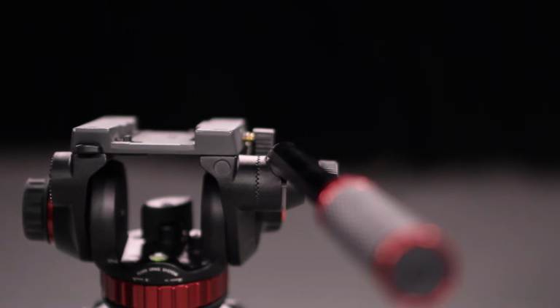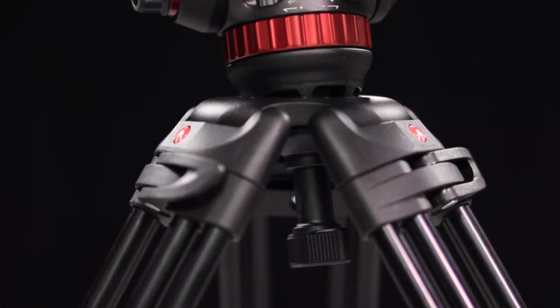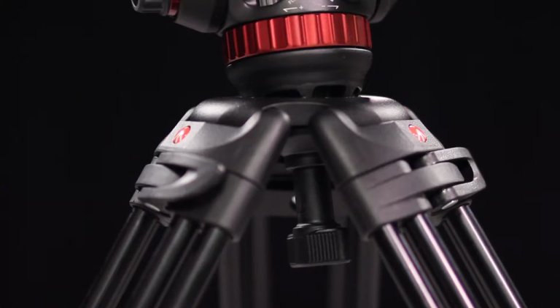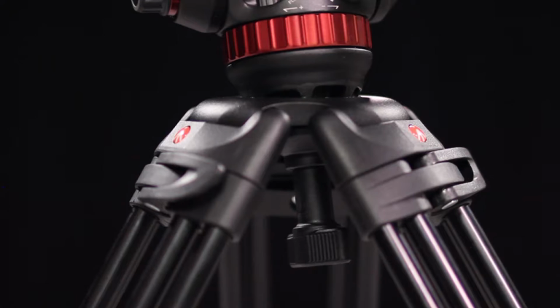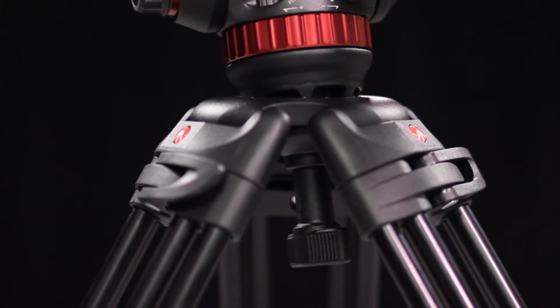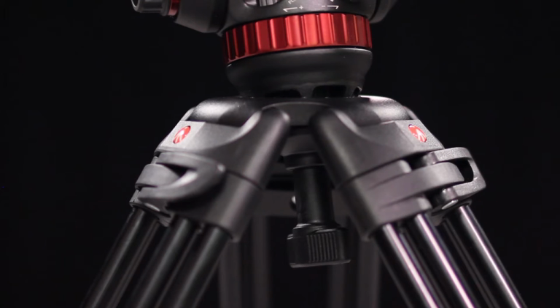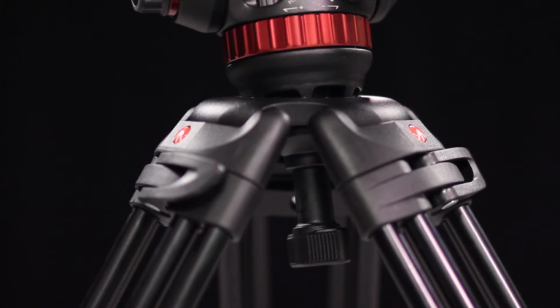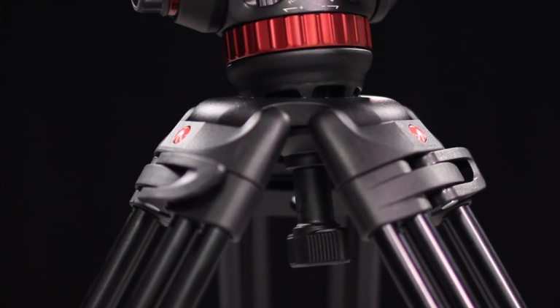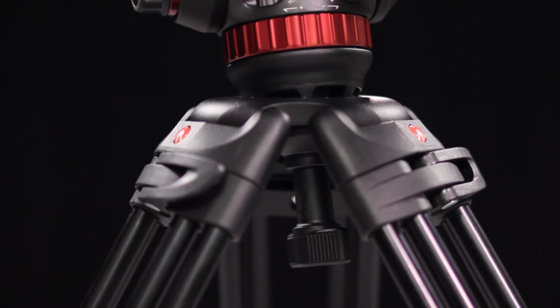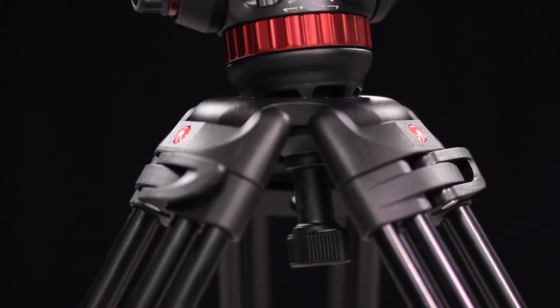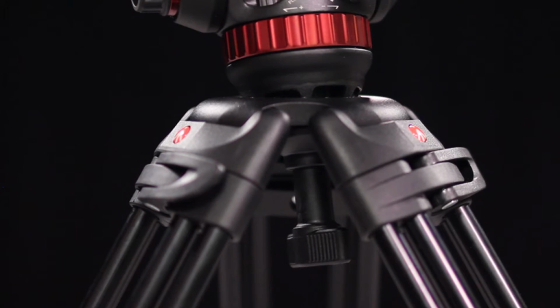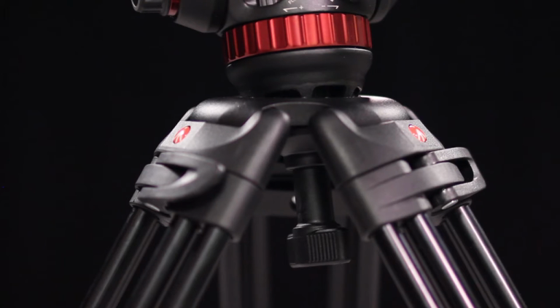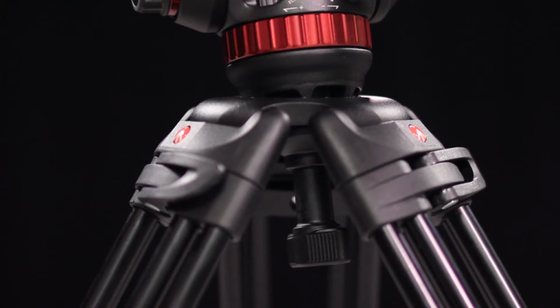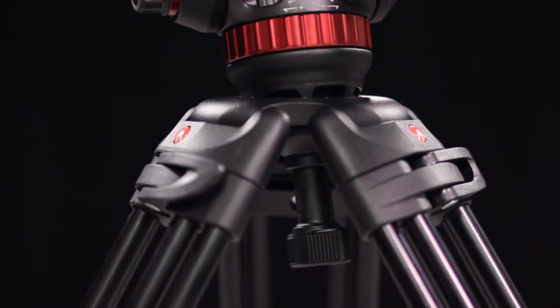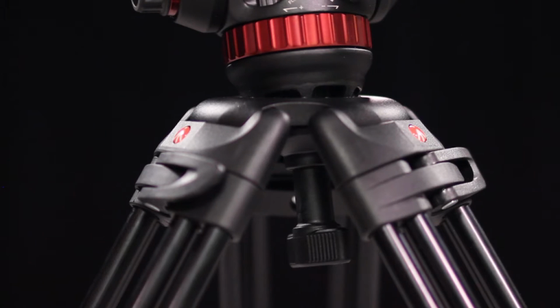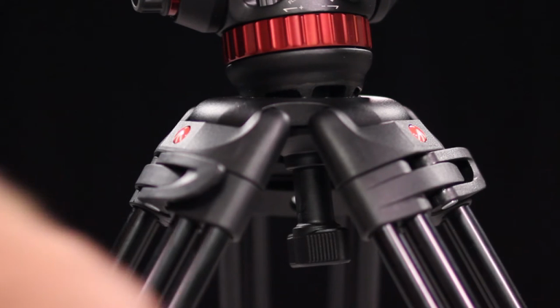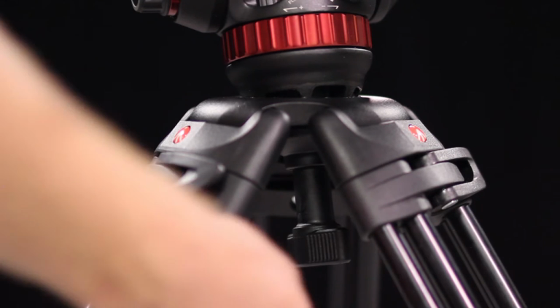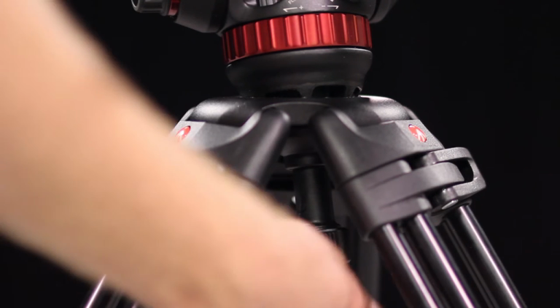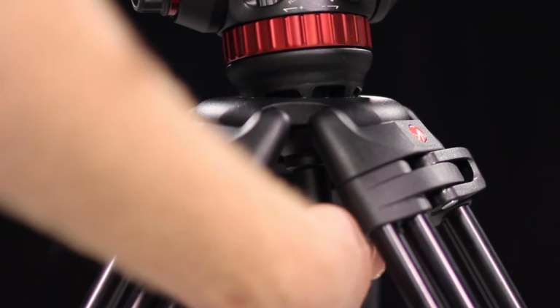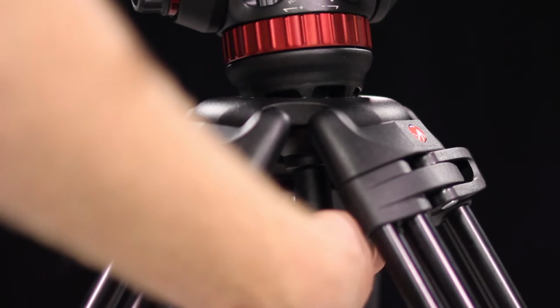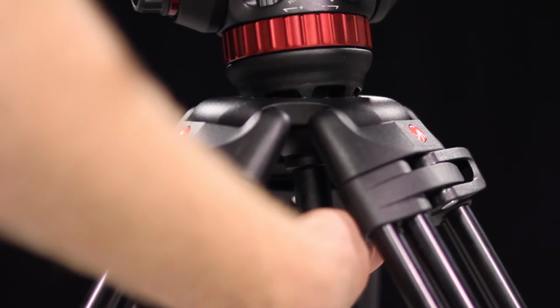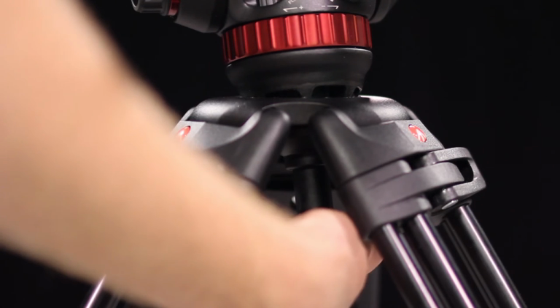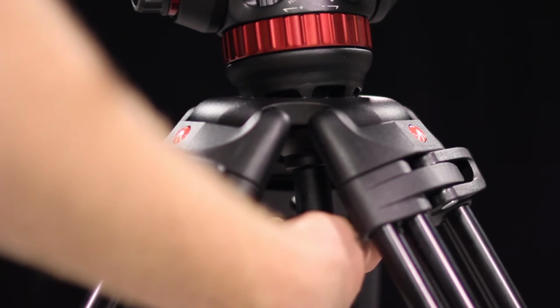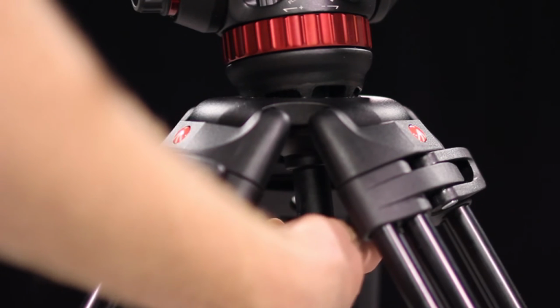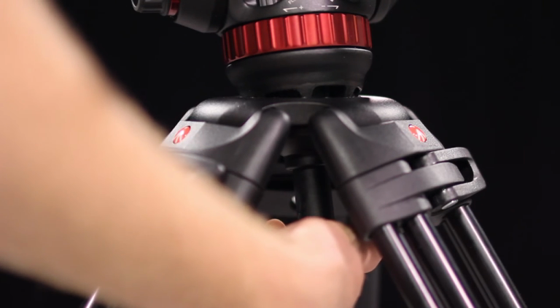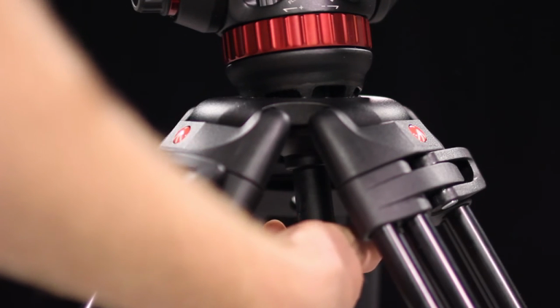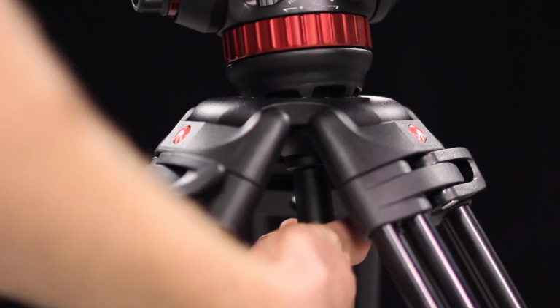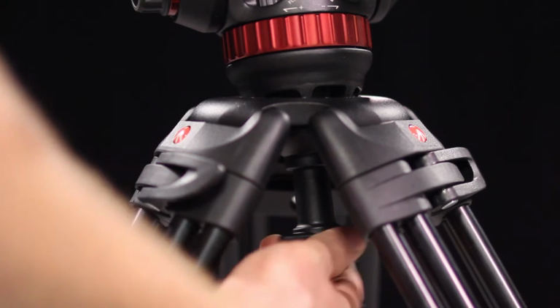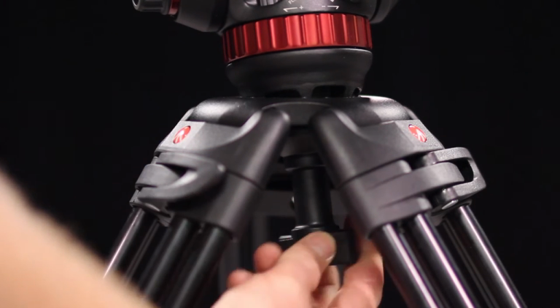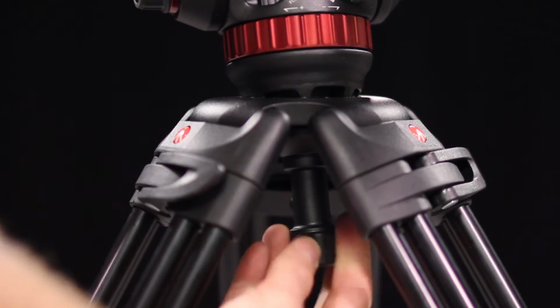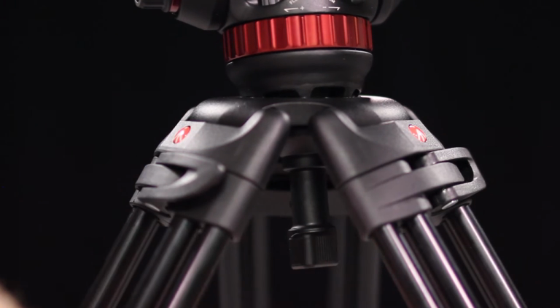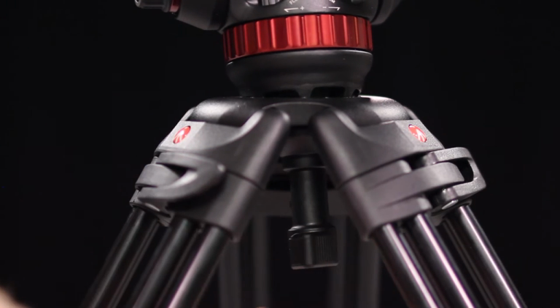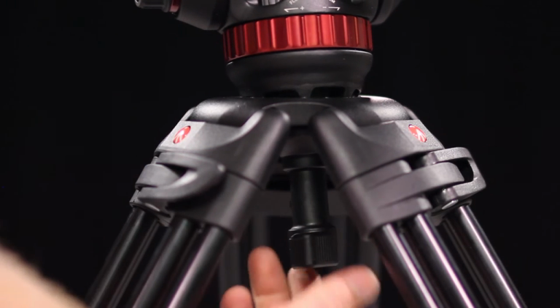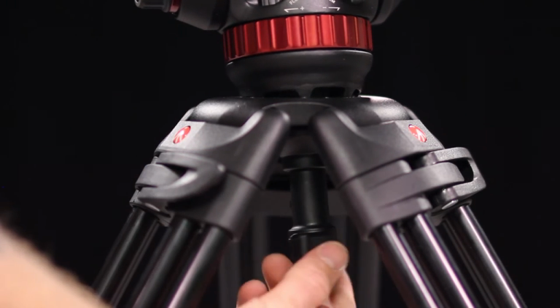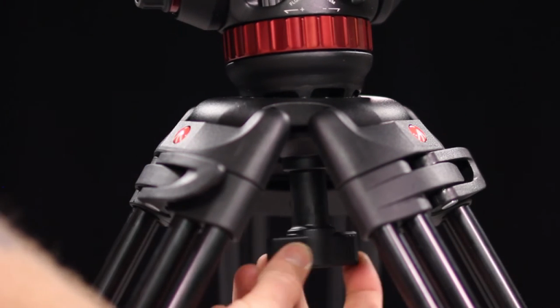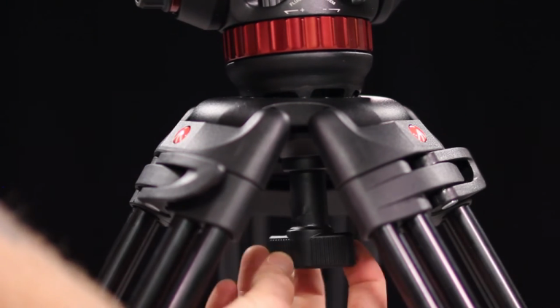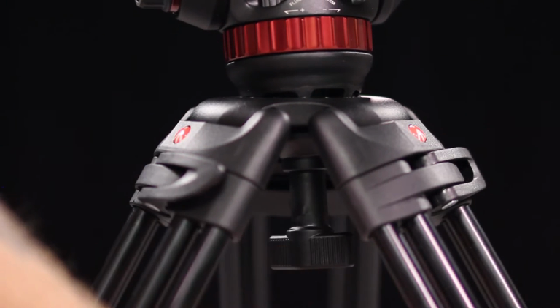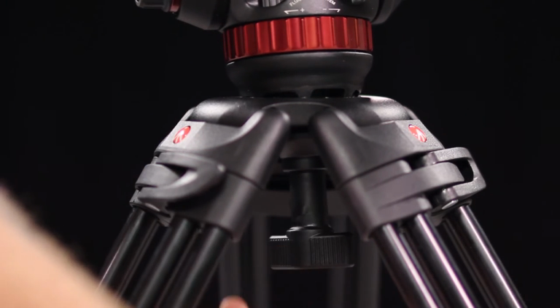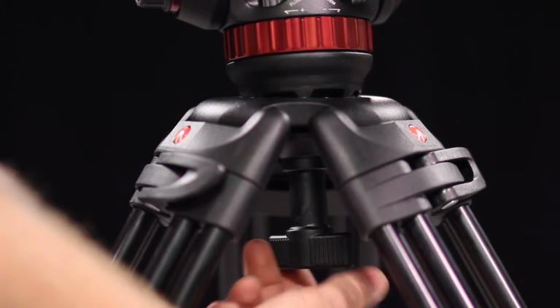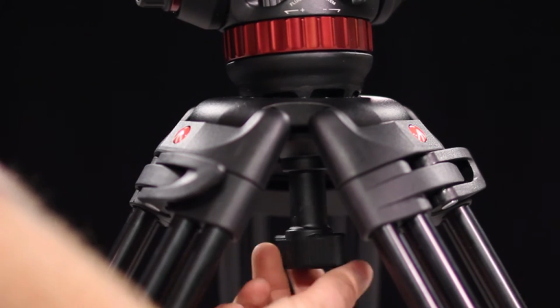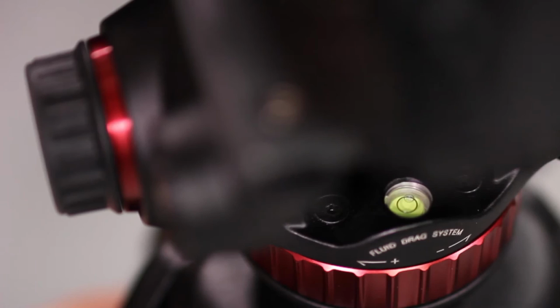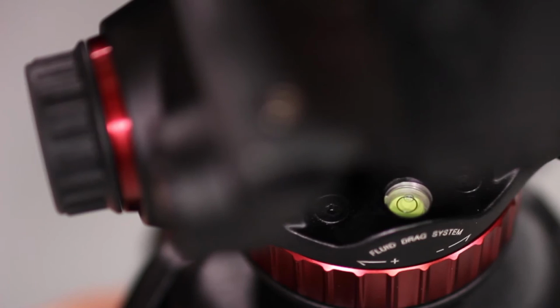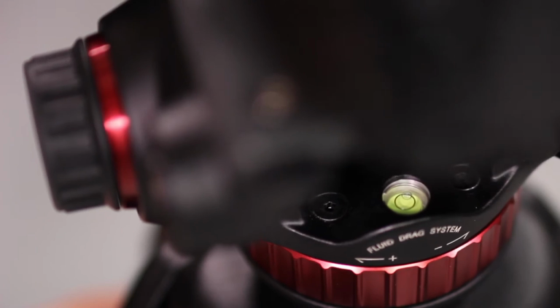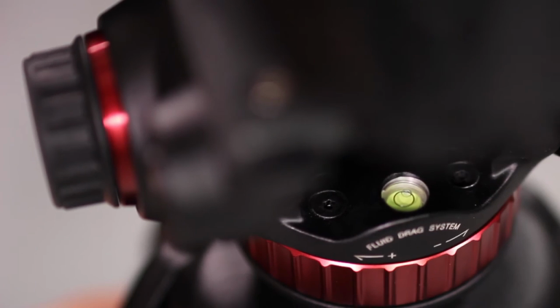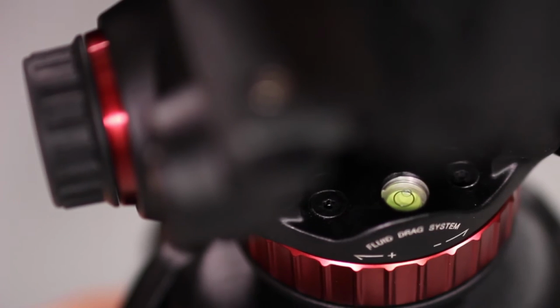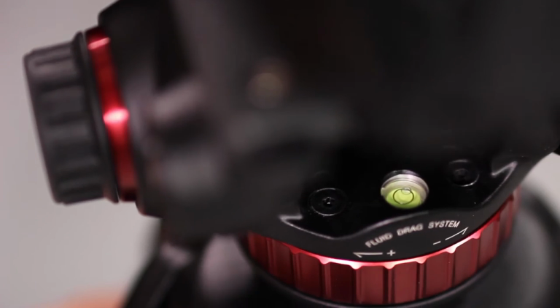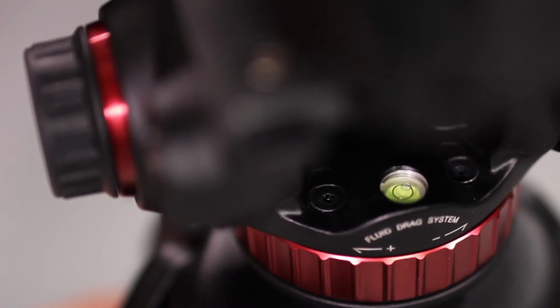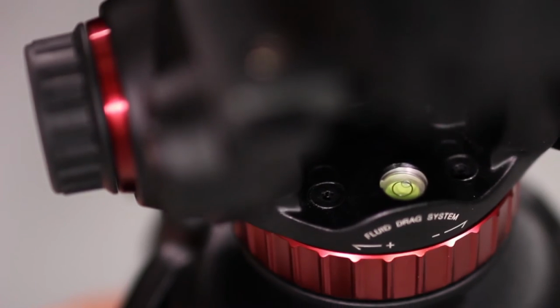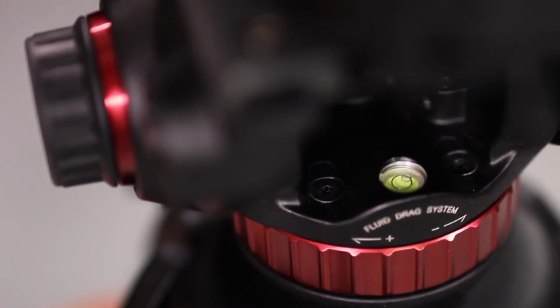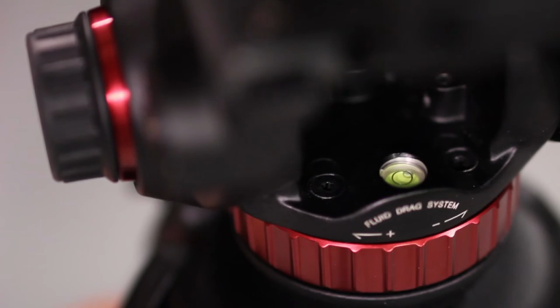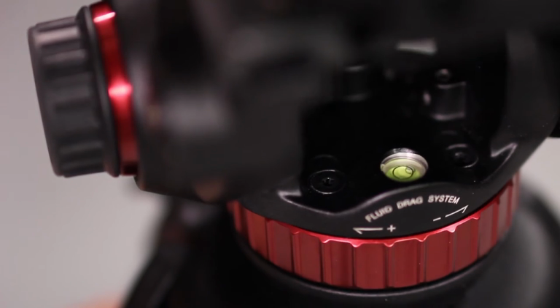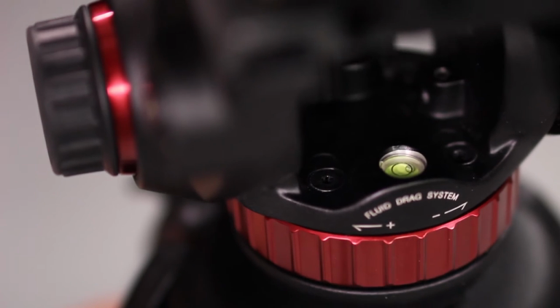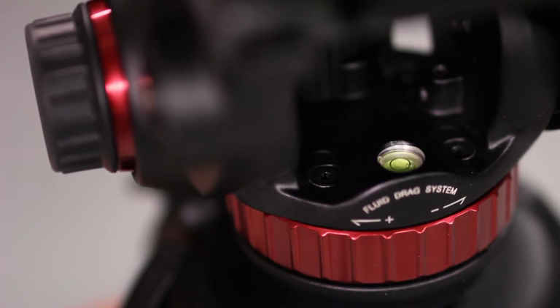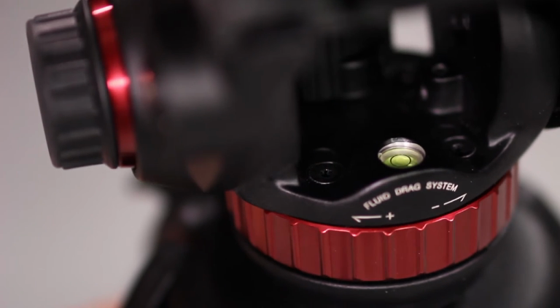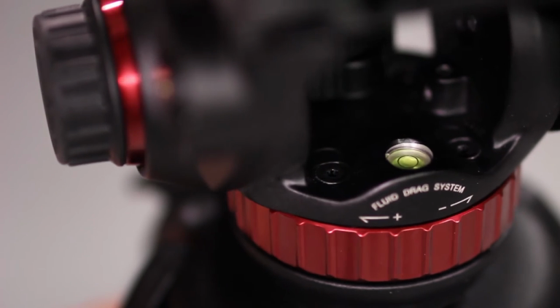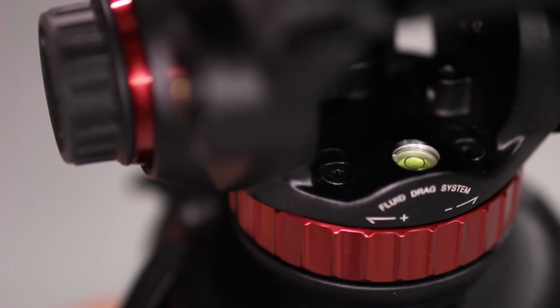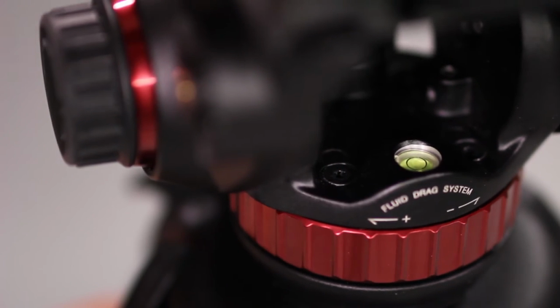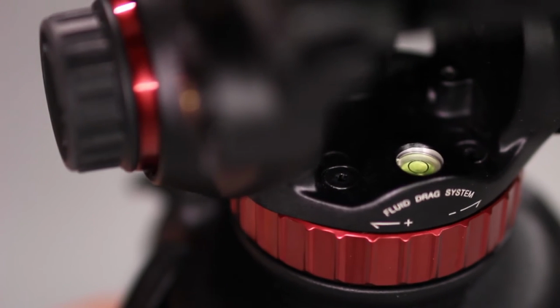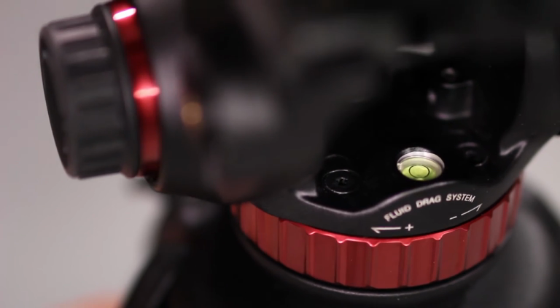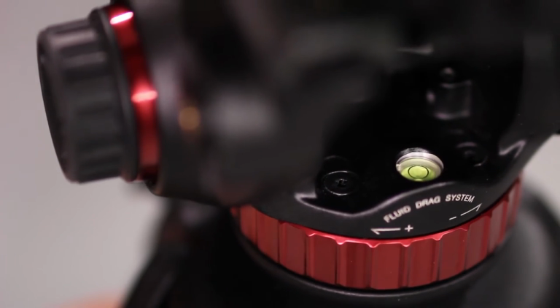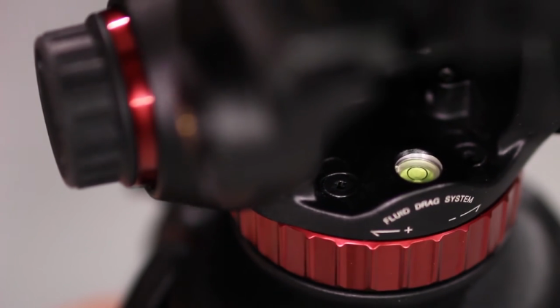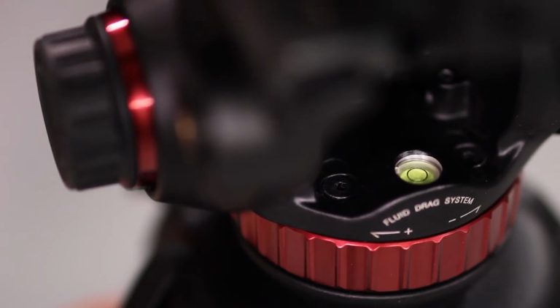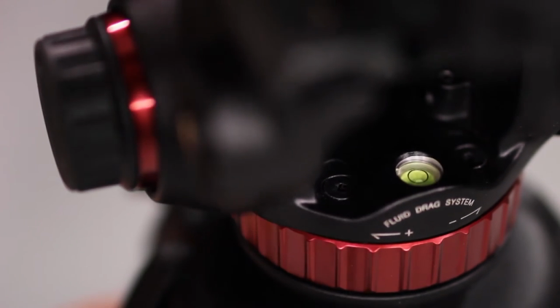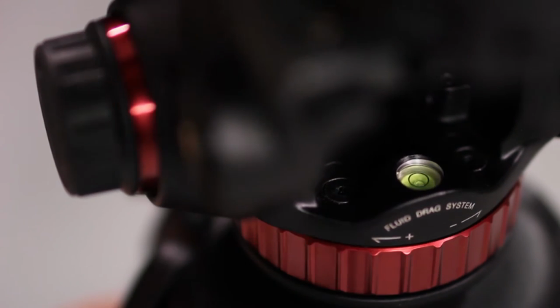Level the camera by loosening the center lock under the middle of the tripod, then using the bubble as a leveling reference.